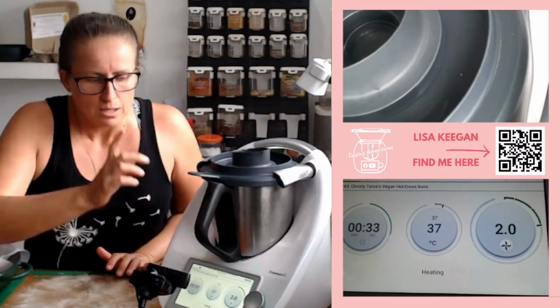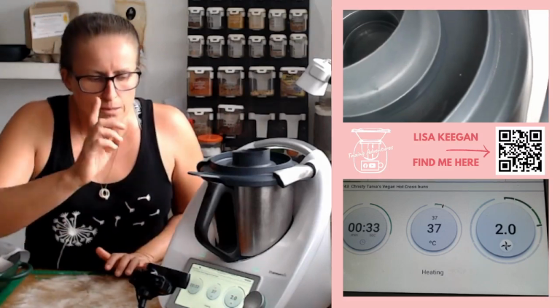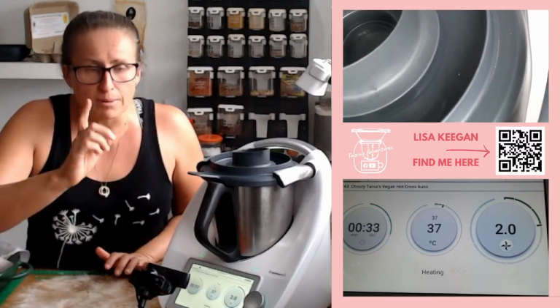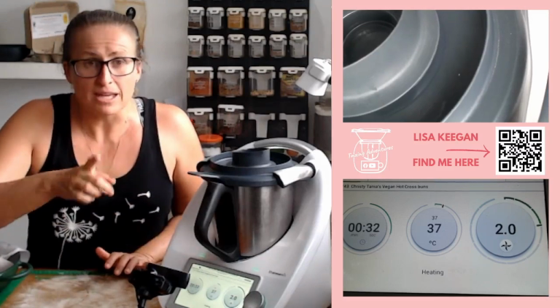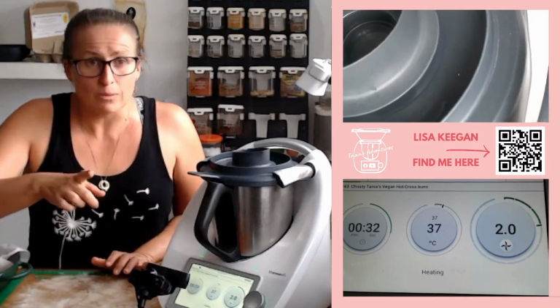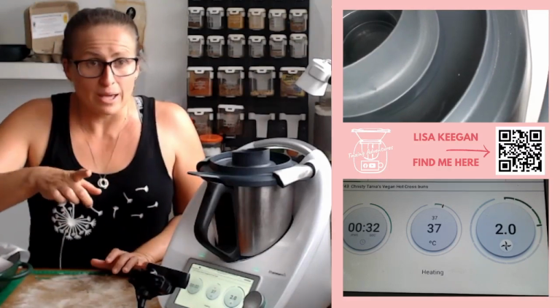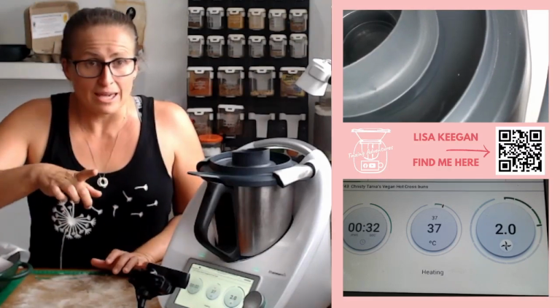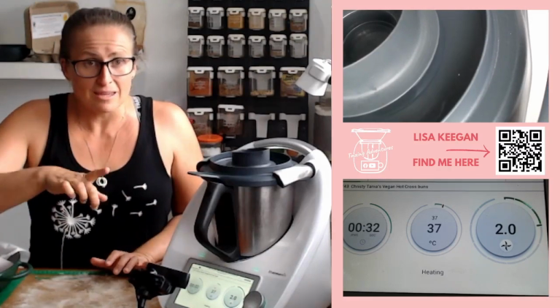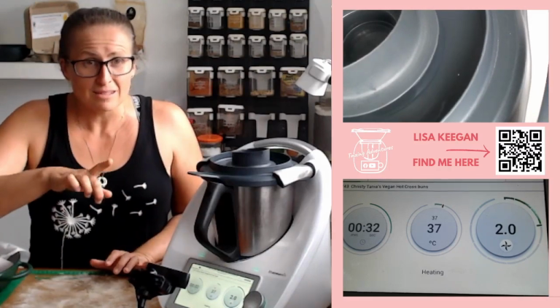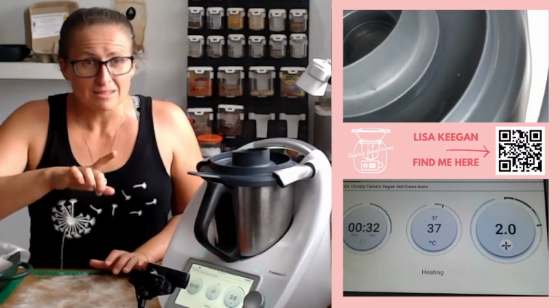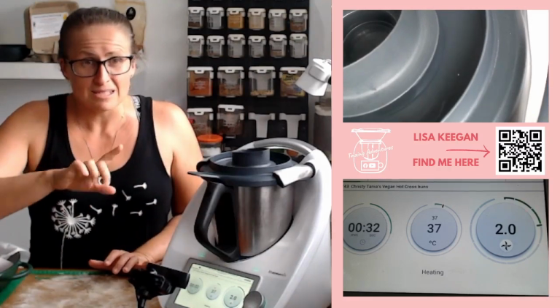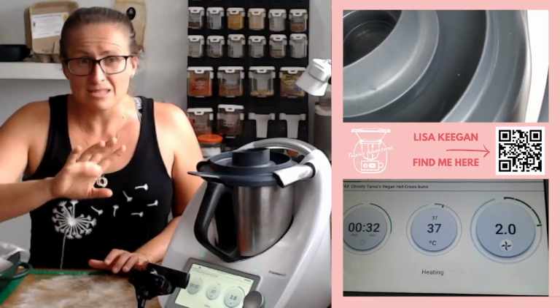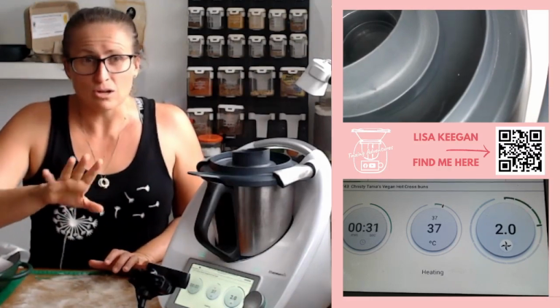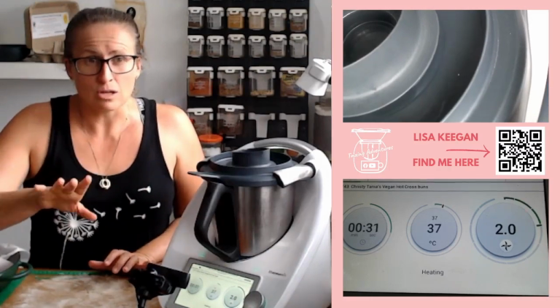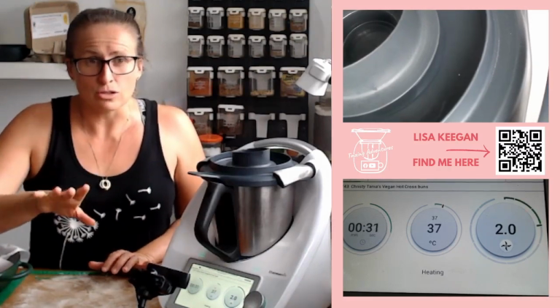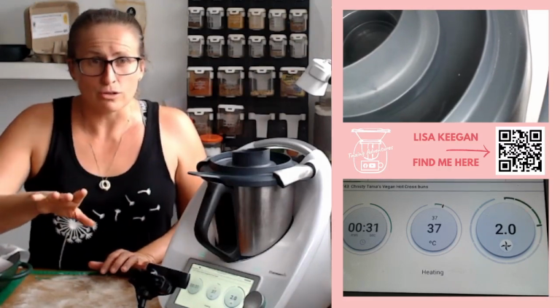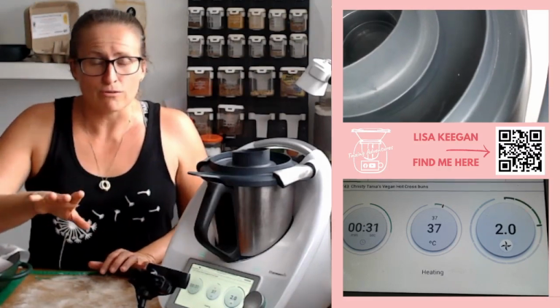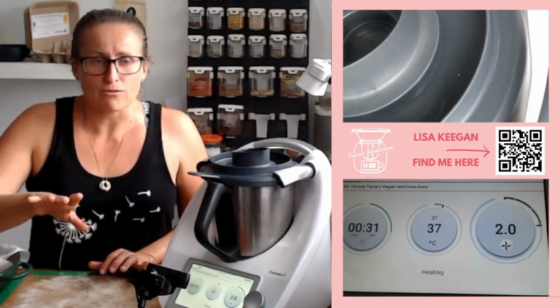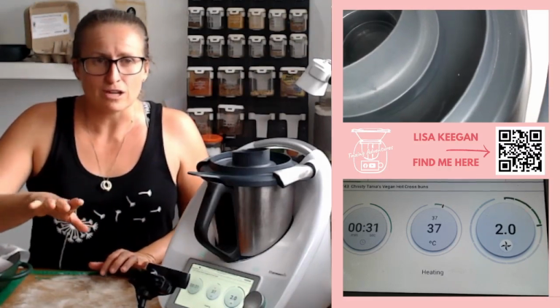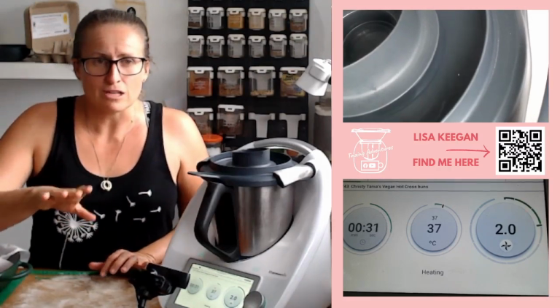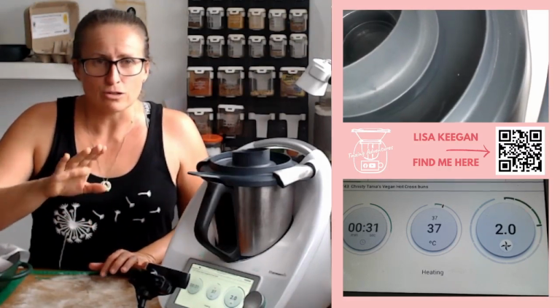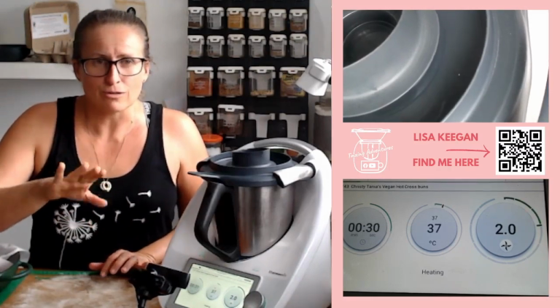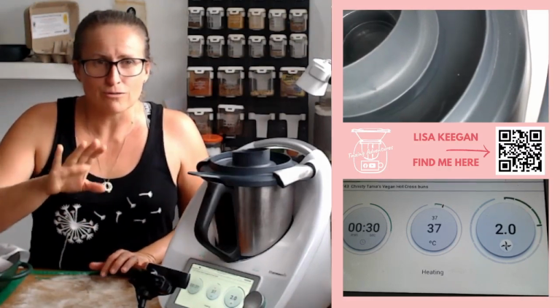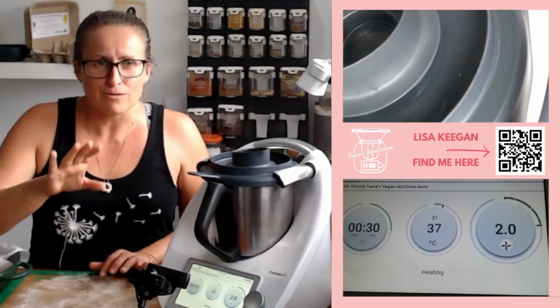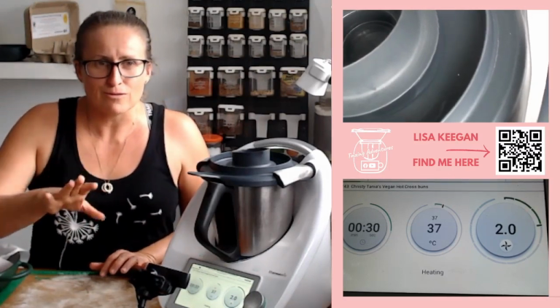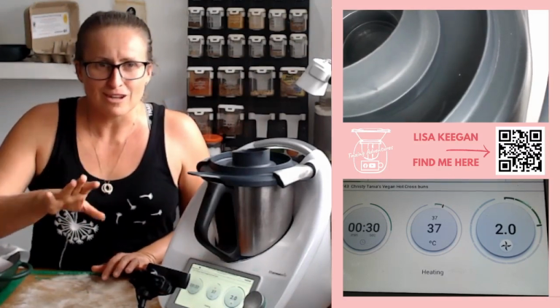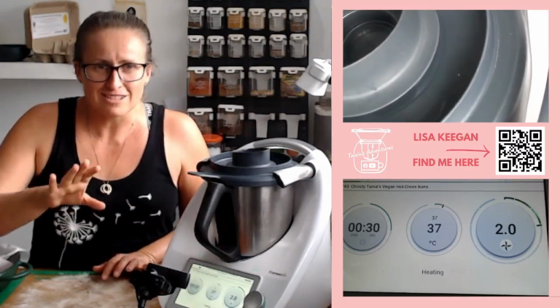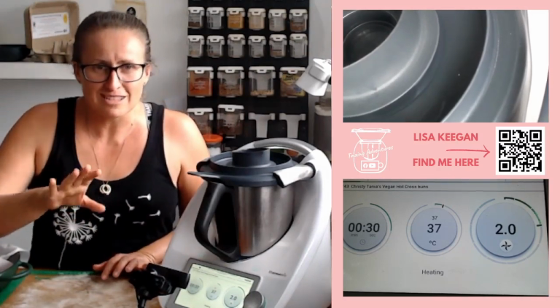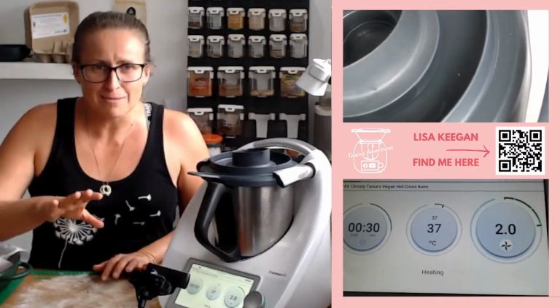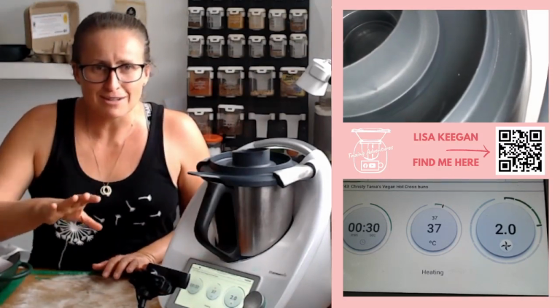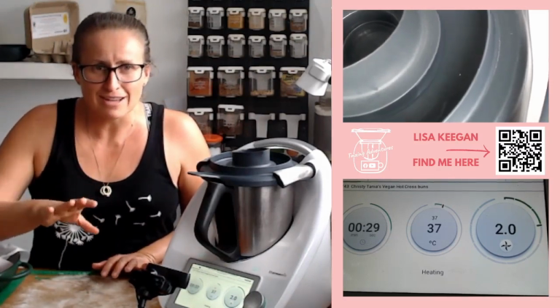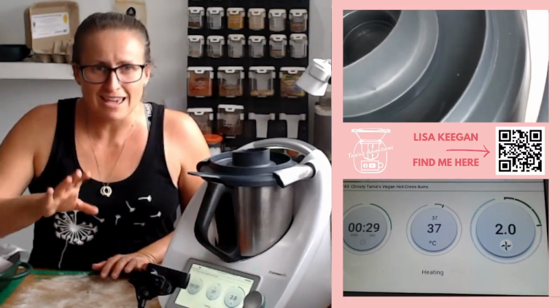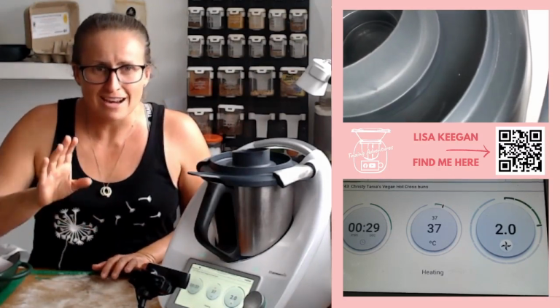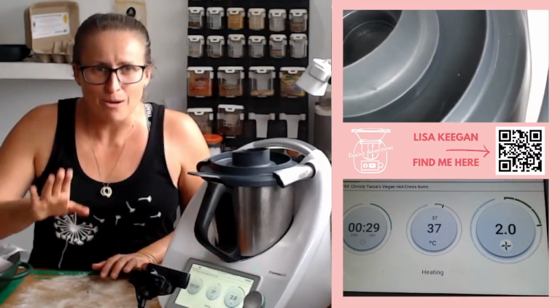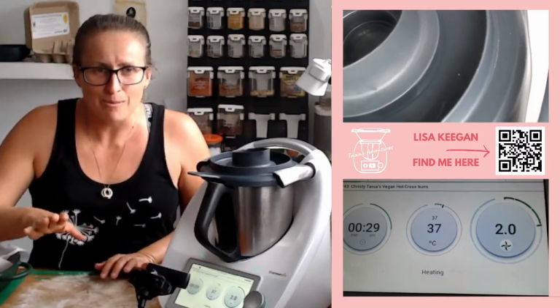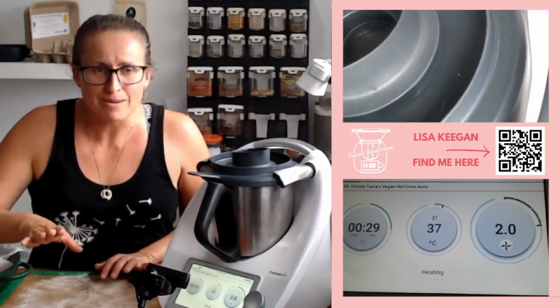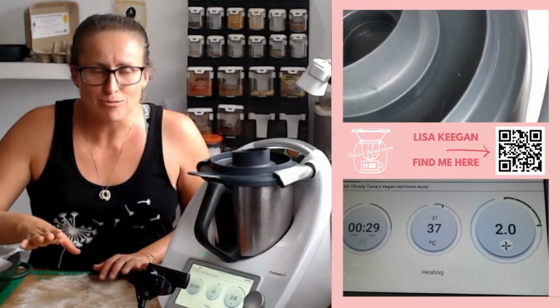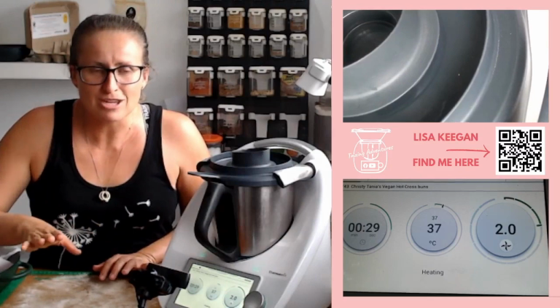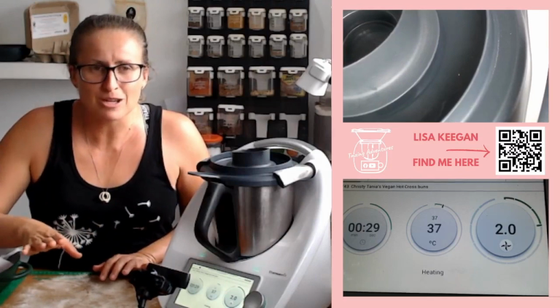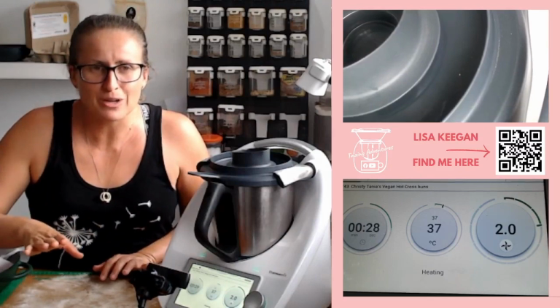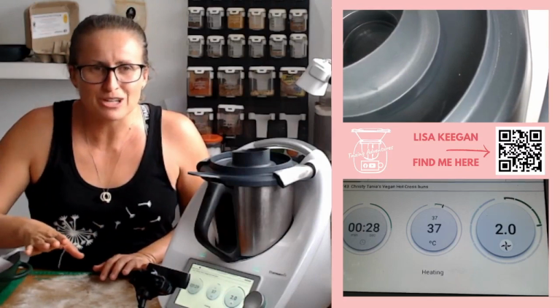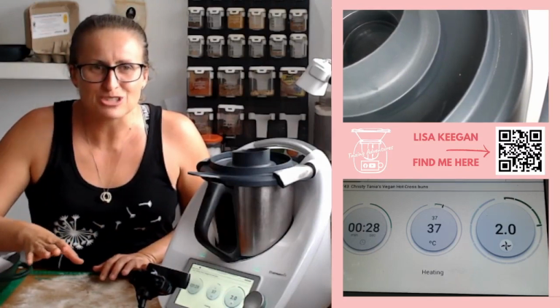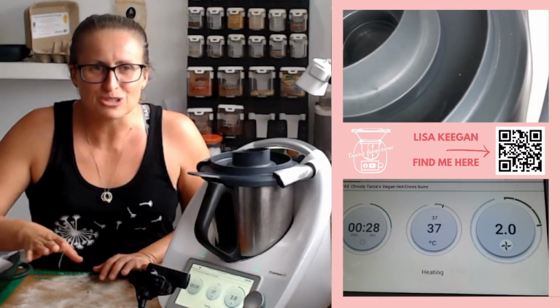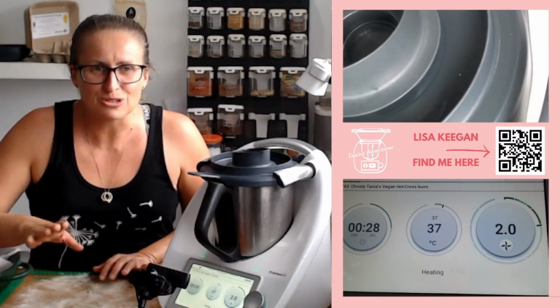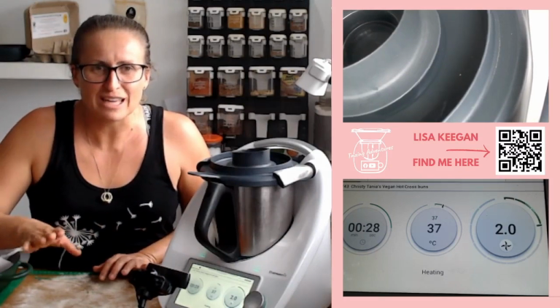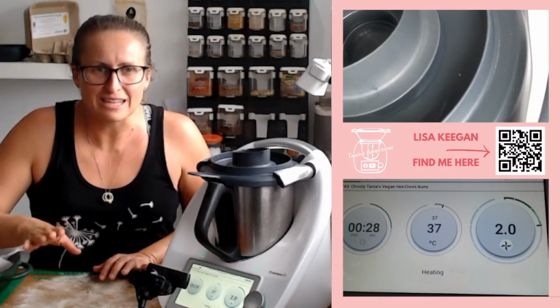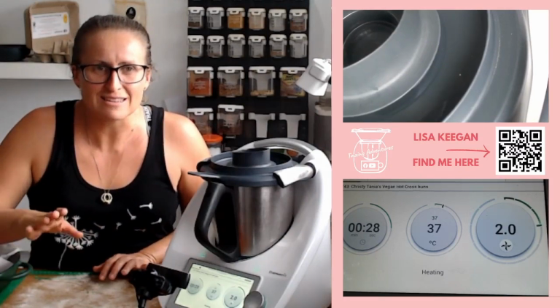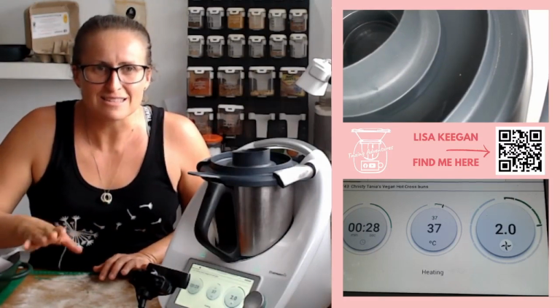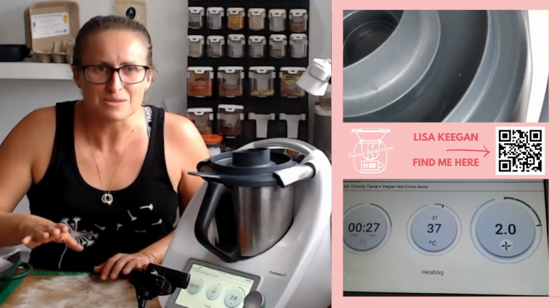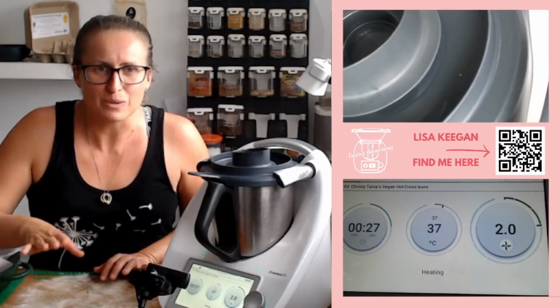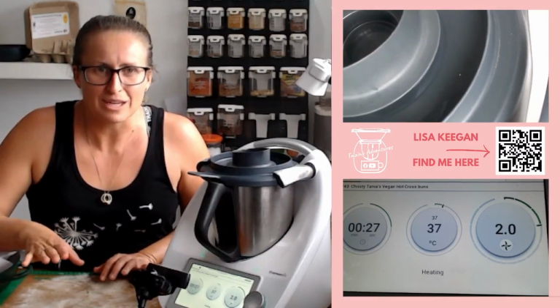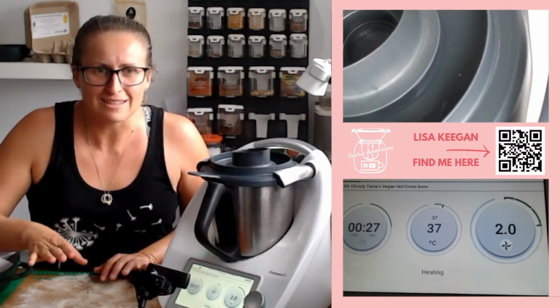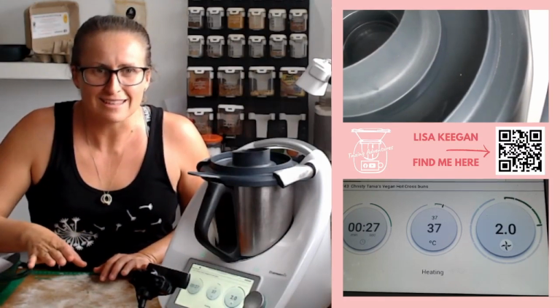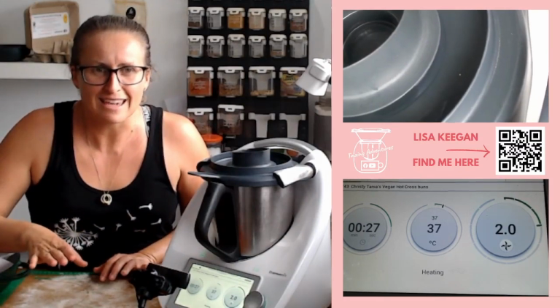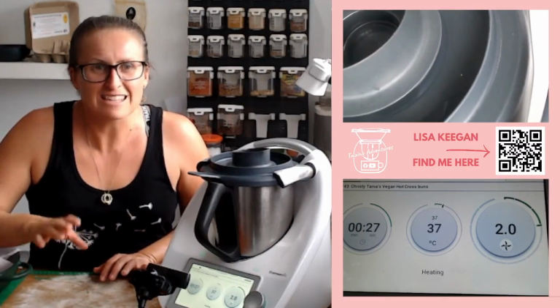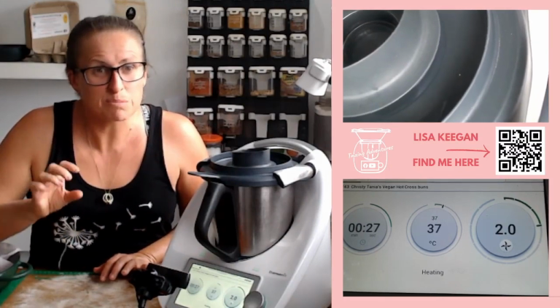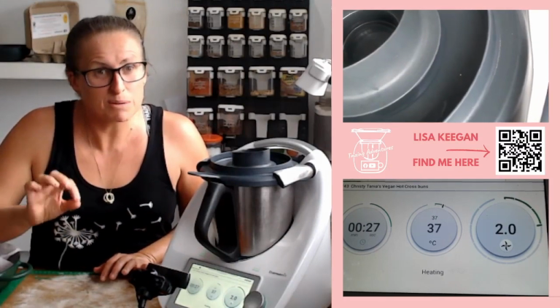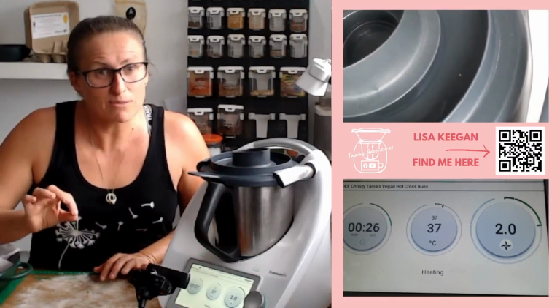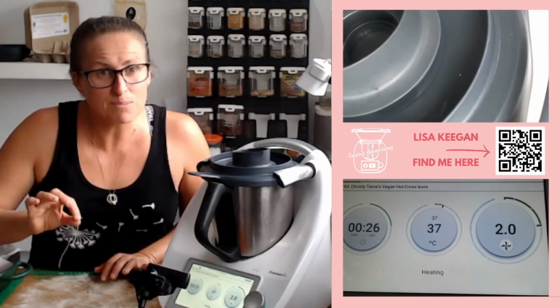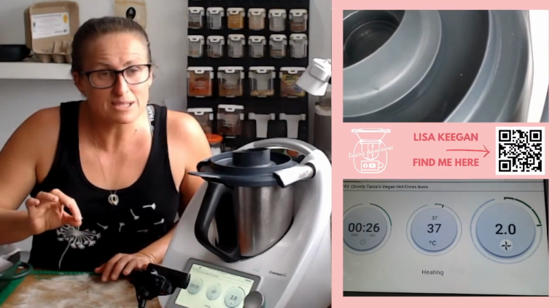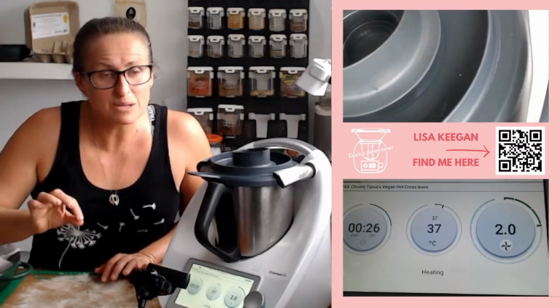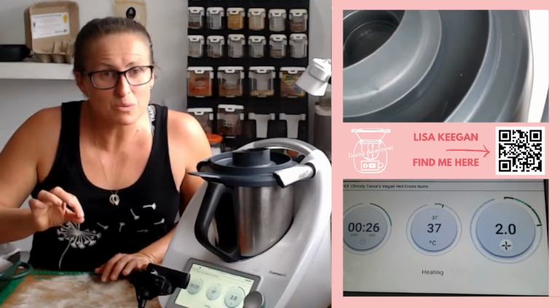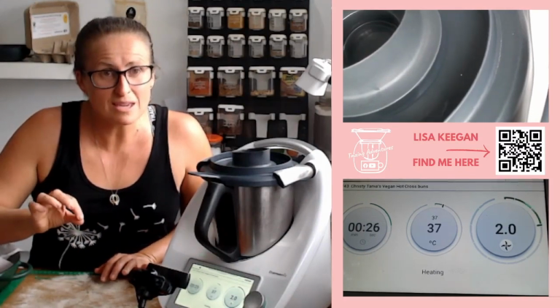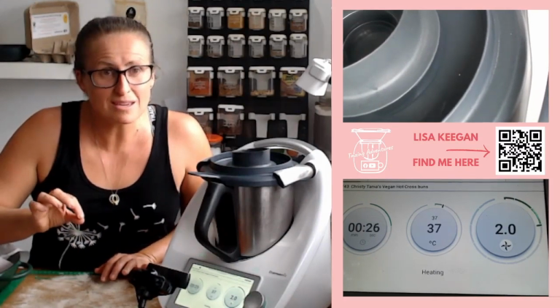By the way, this is not gluten-free. Gluten-free friends, keep an eye out — I'll be bringing one for you later this week.